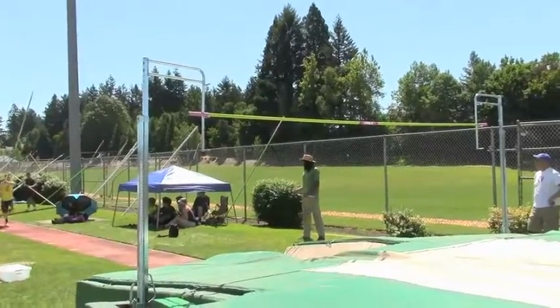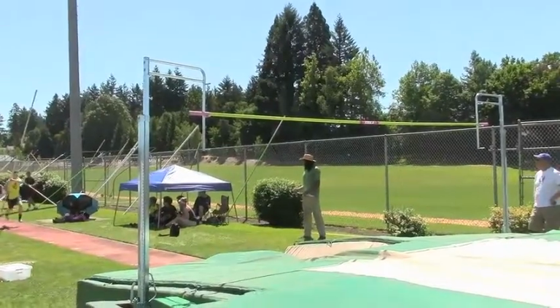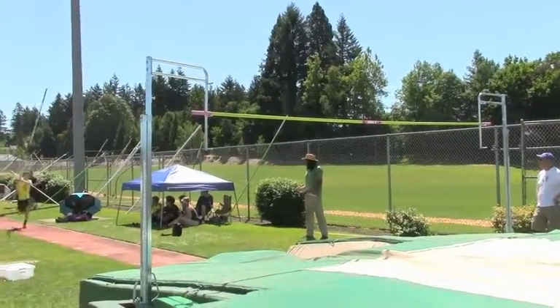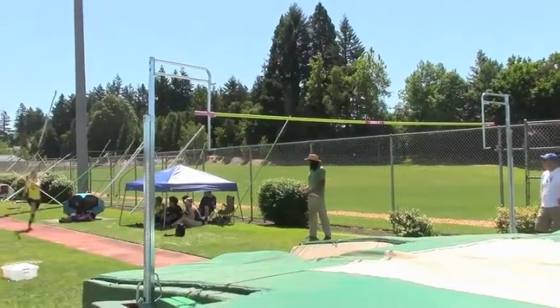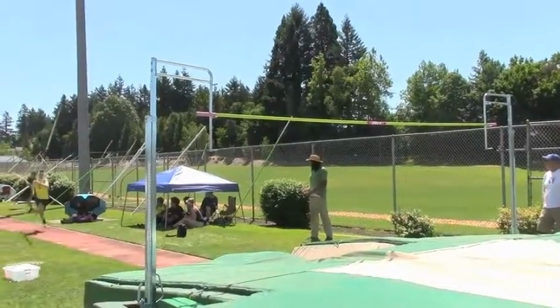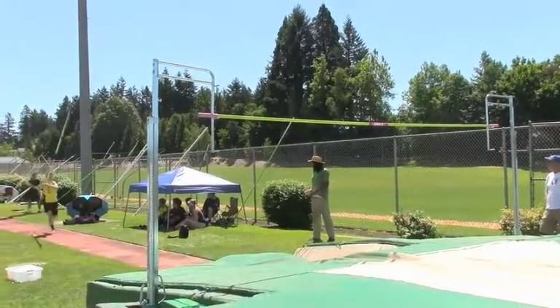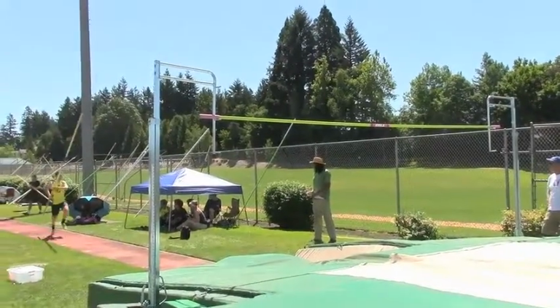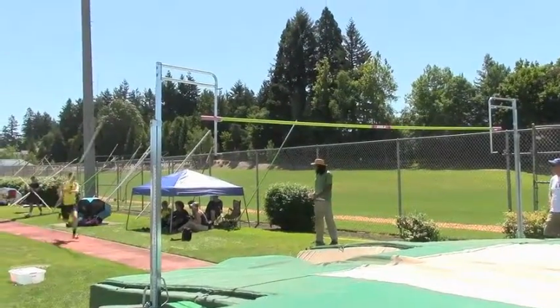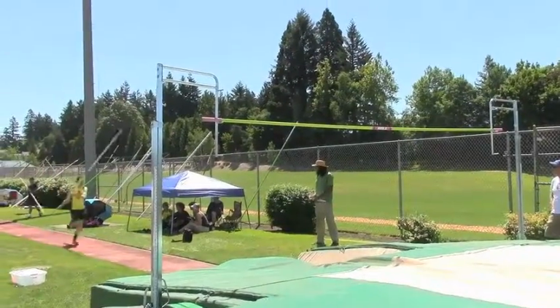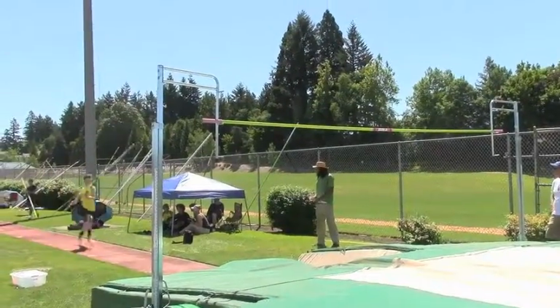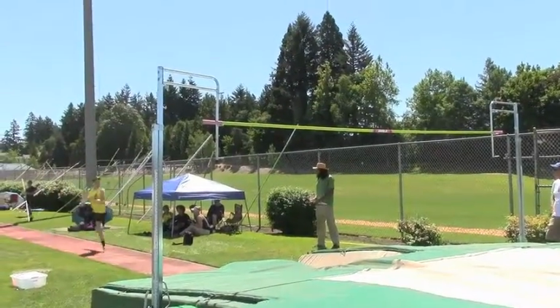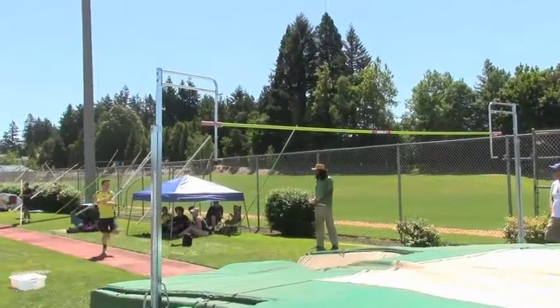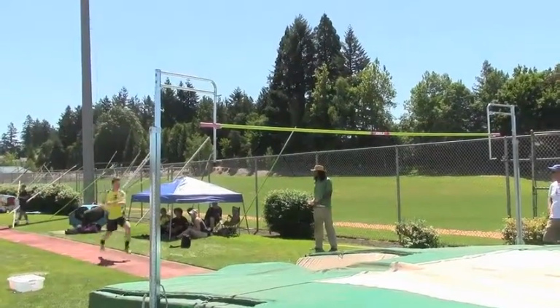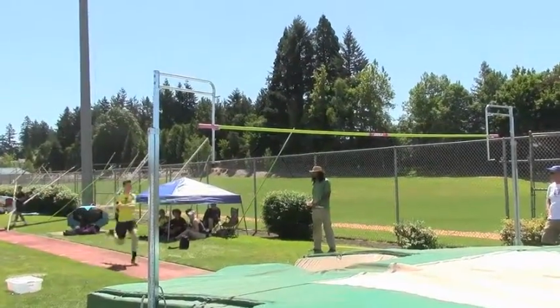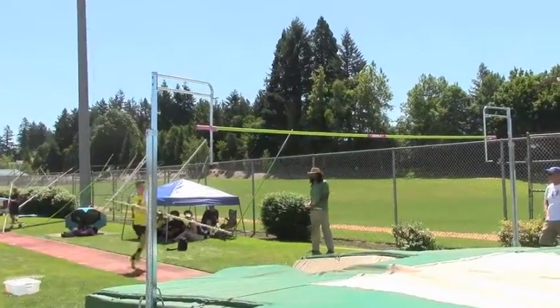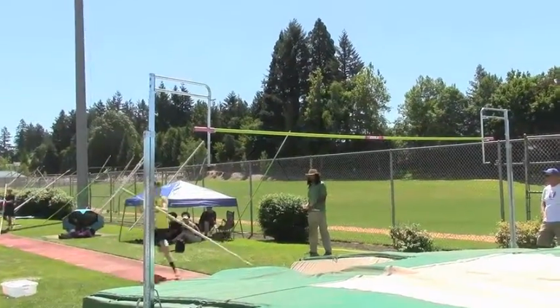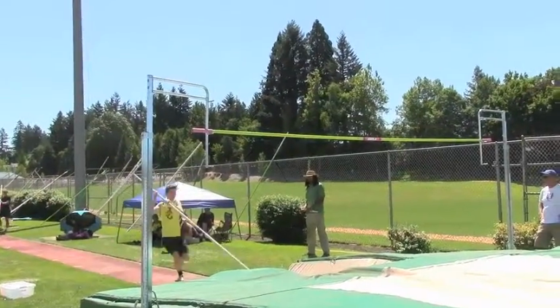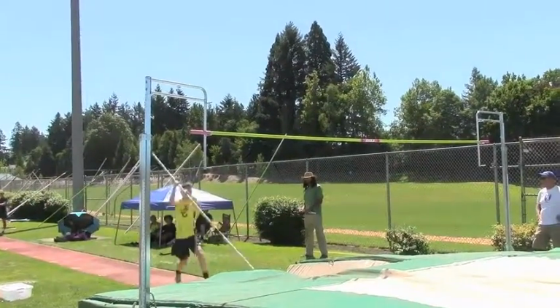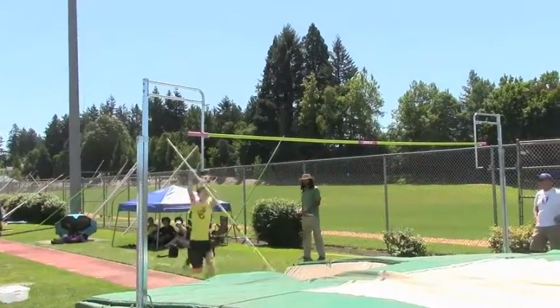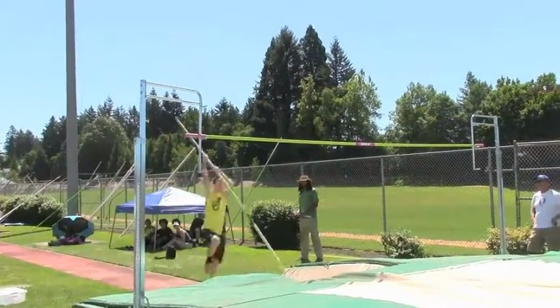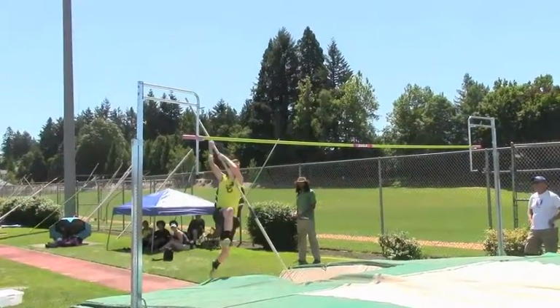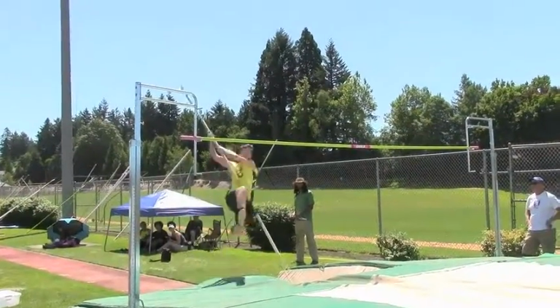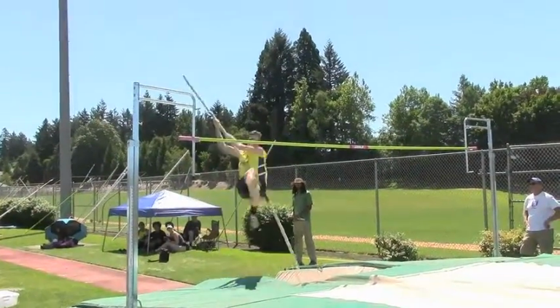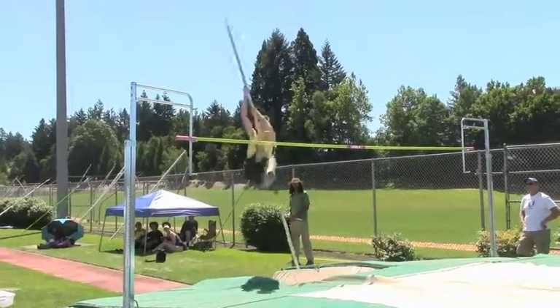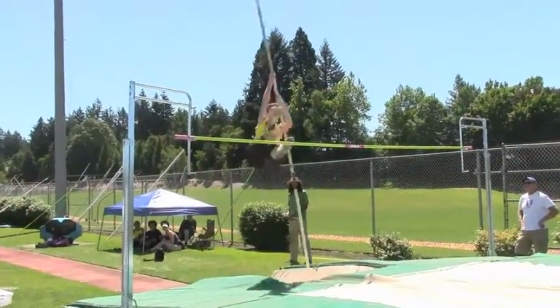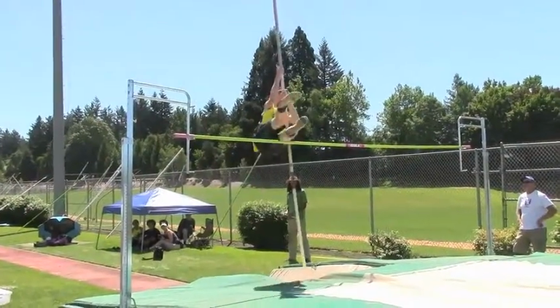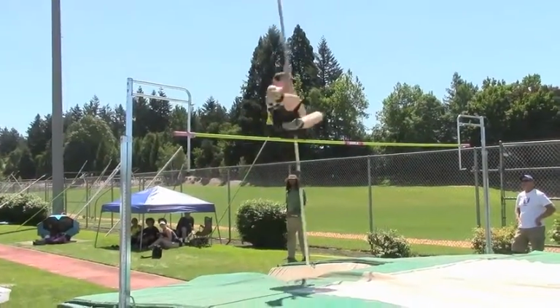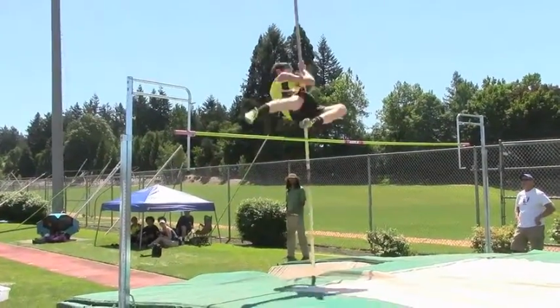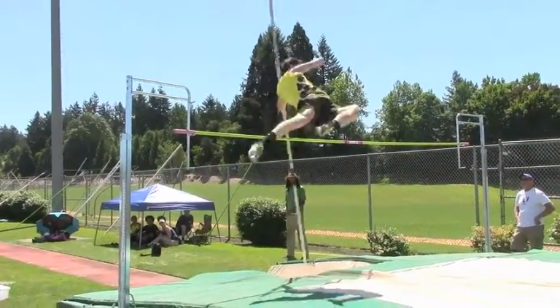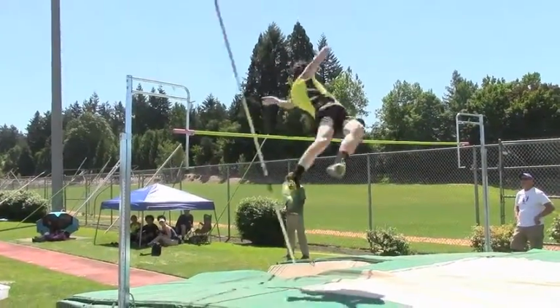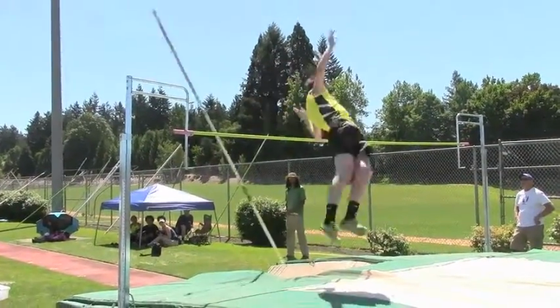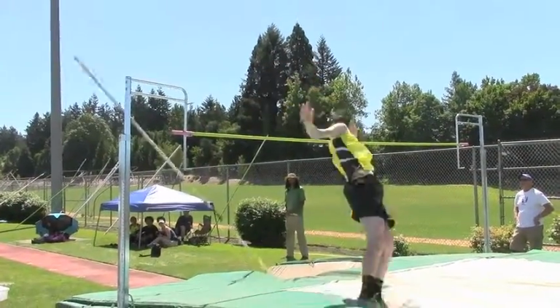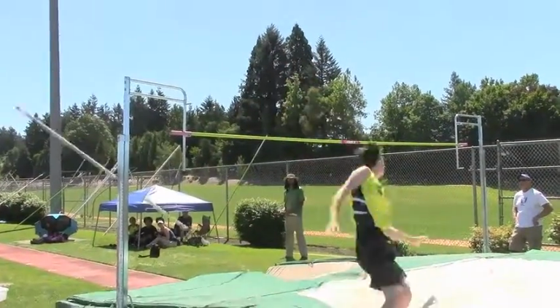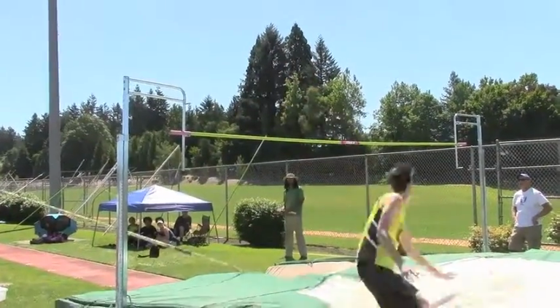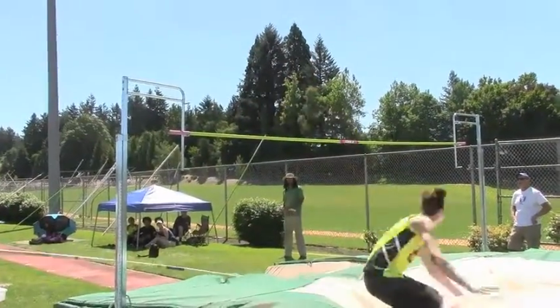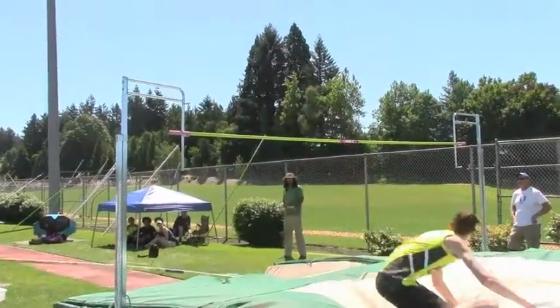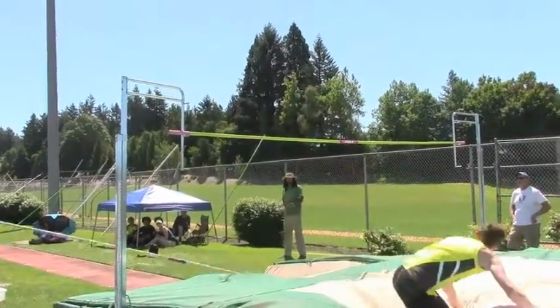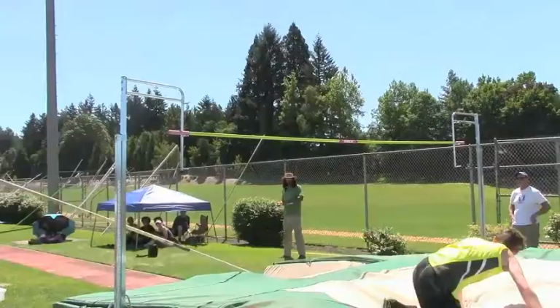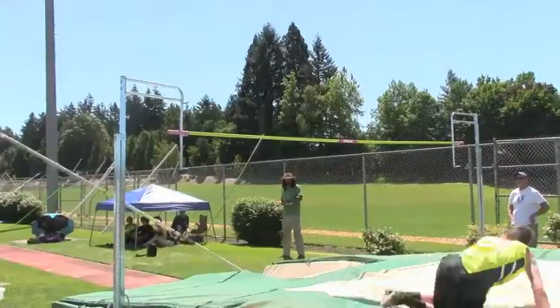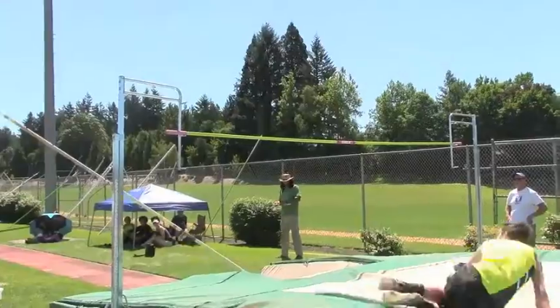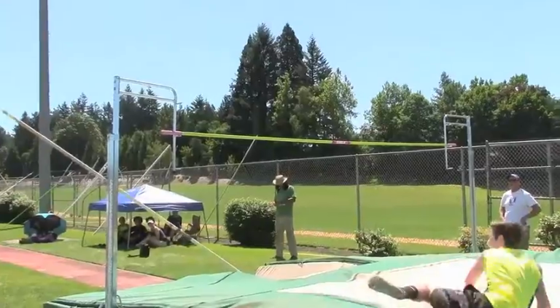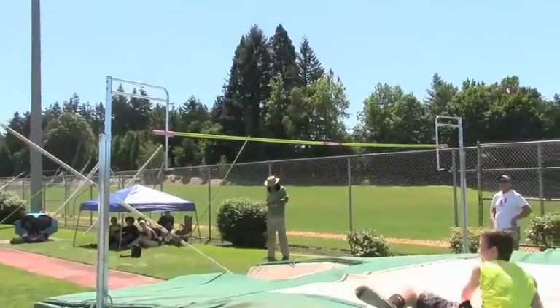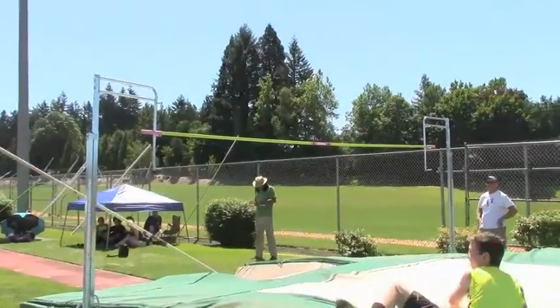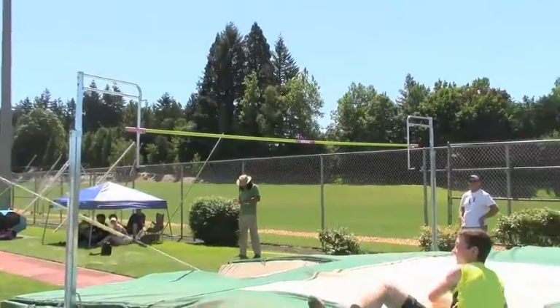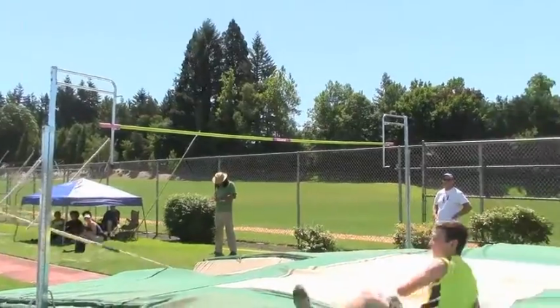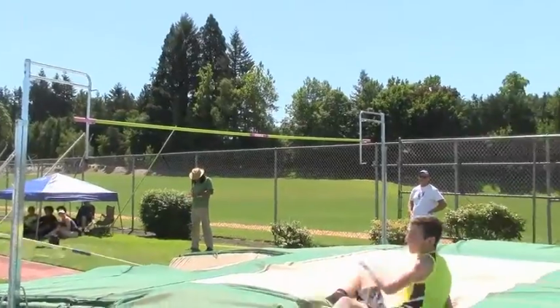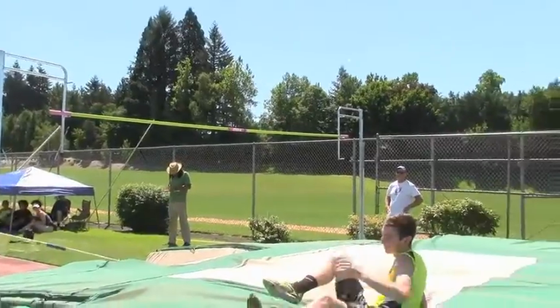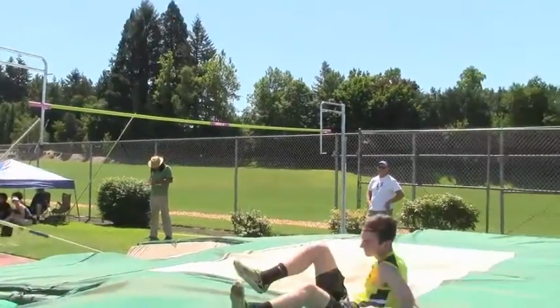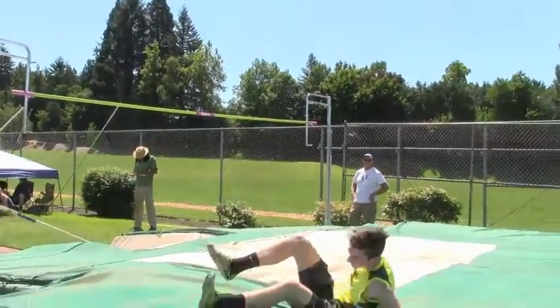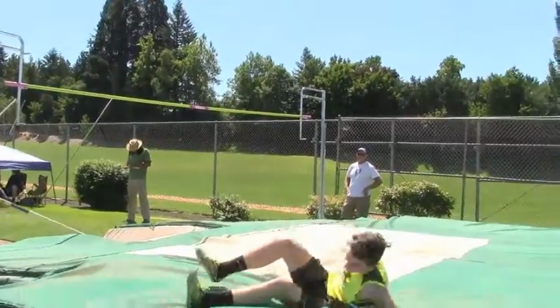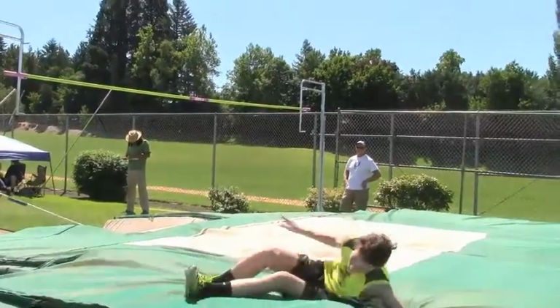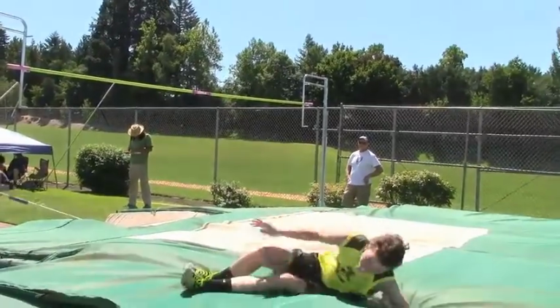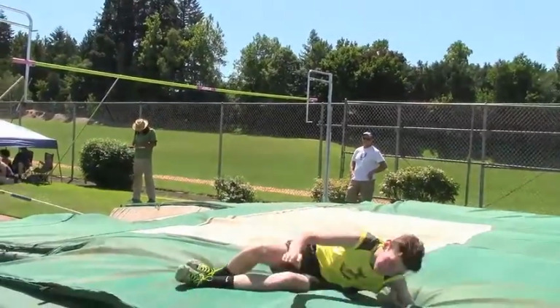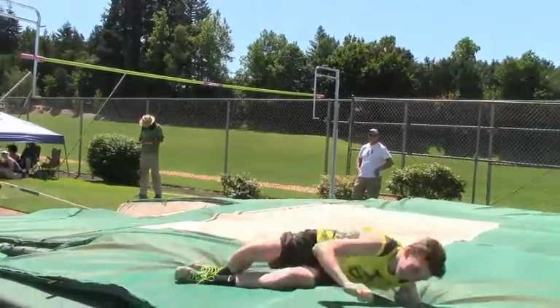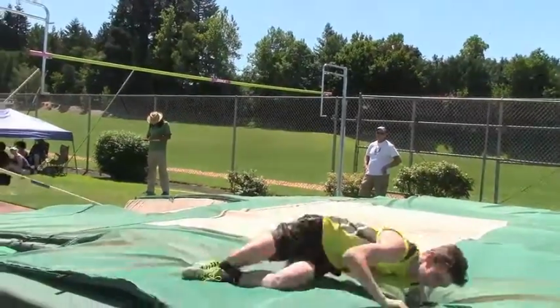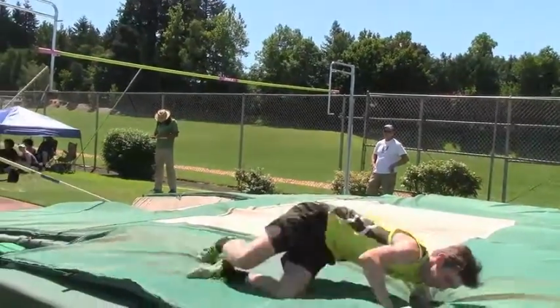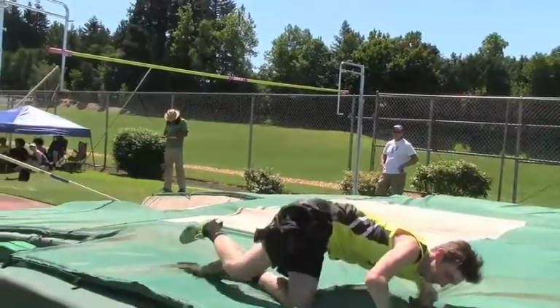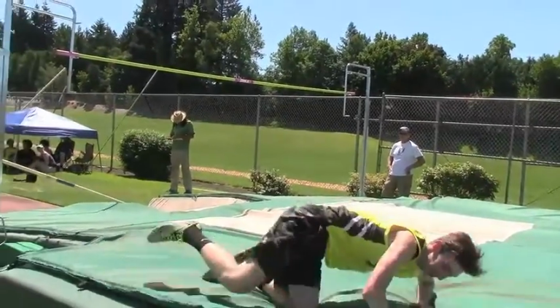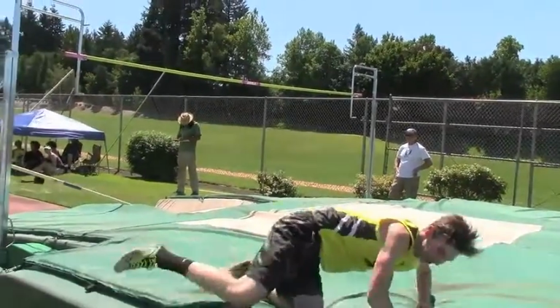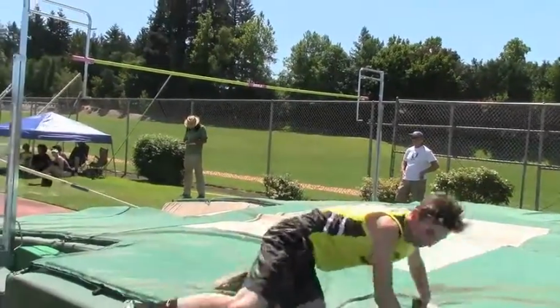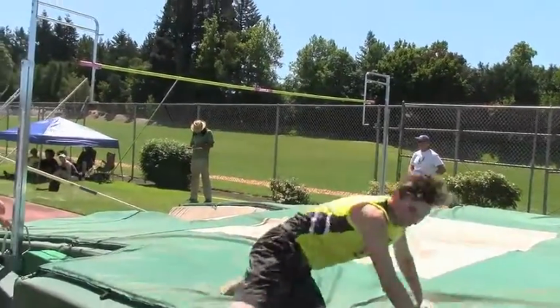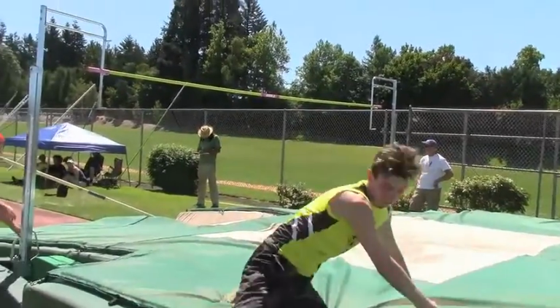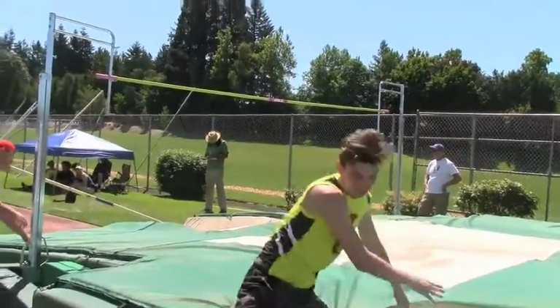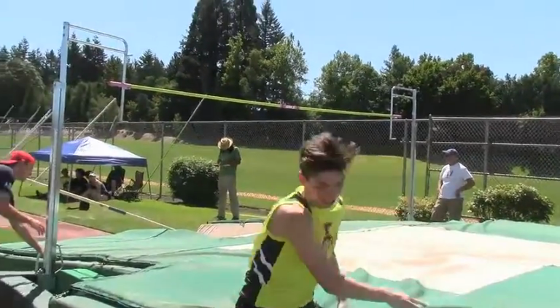Daniel's attempt at 6'10", and he makes it. Fourth height cleared.